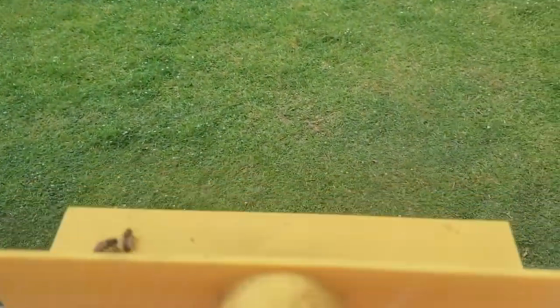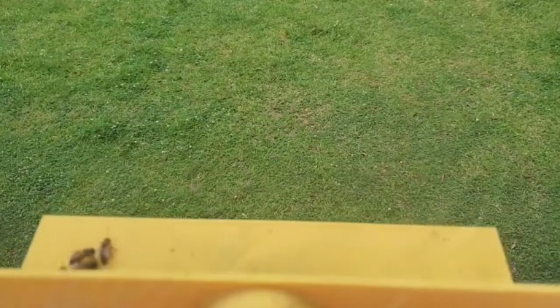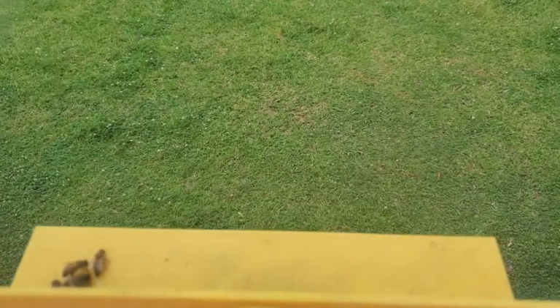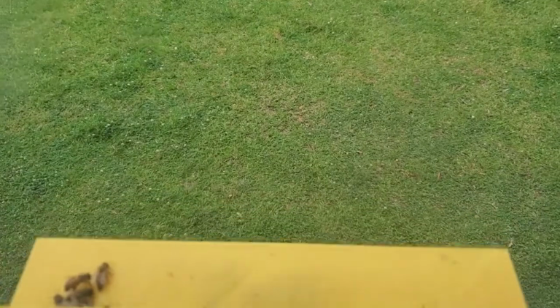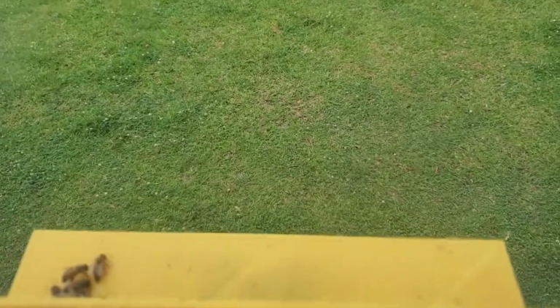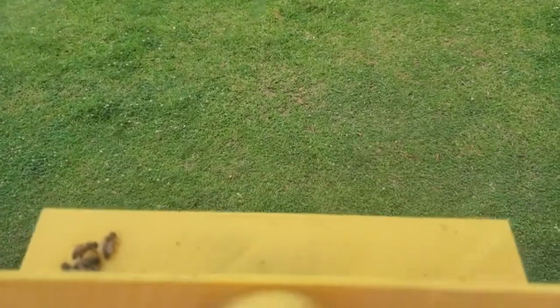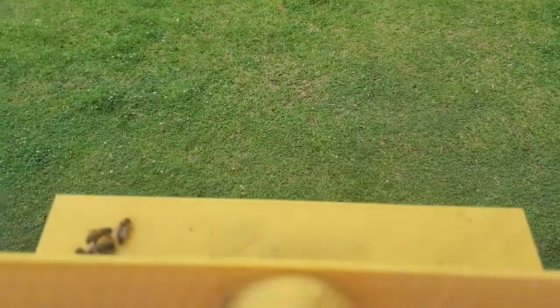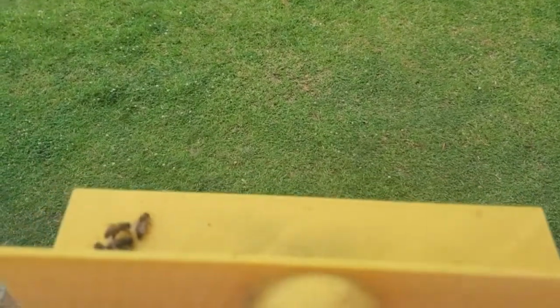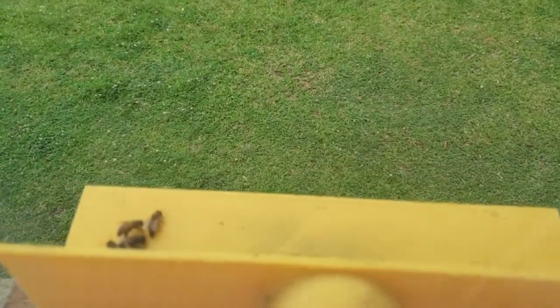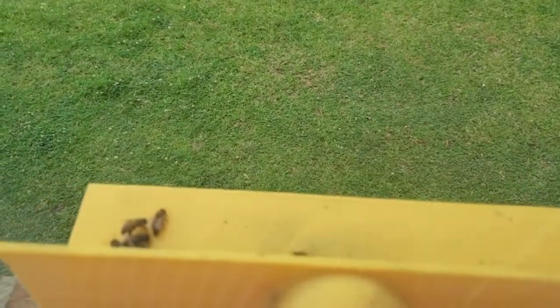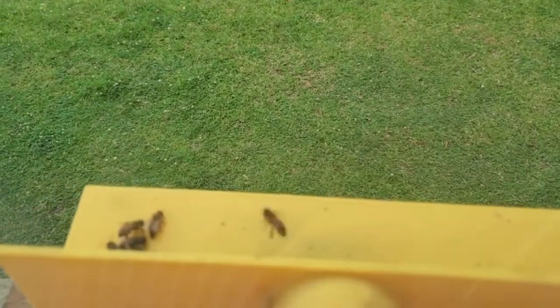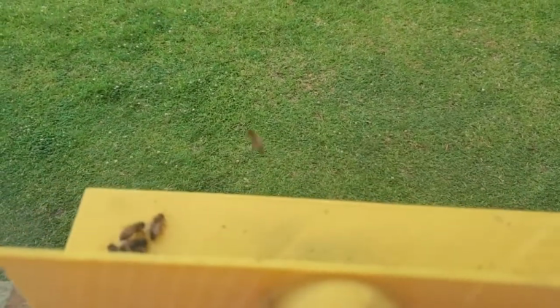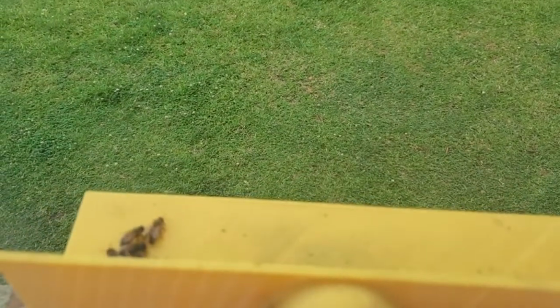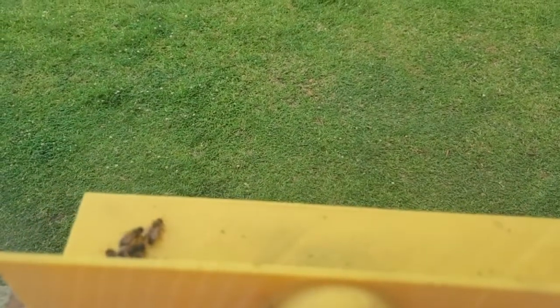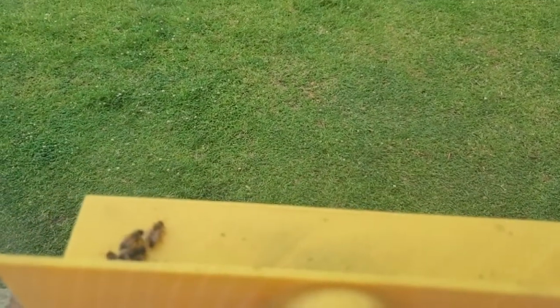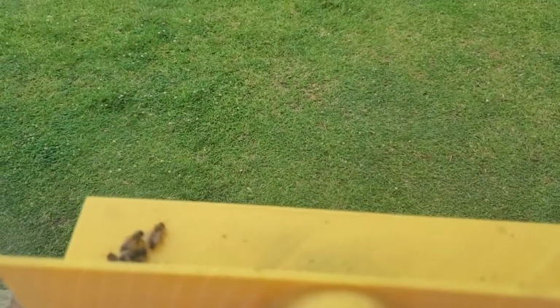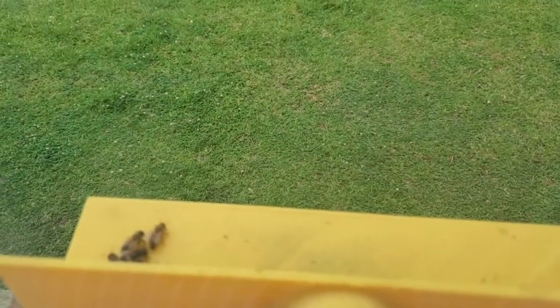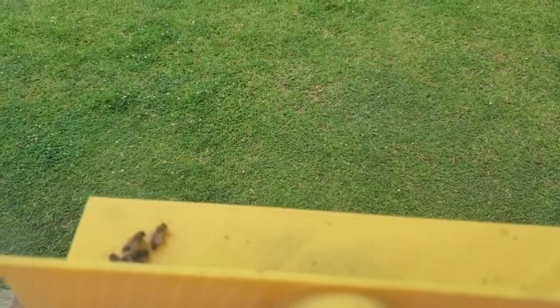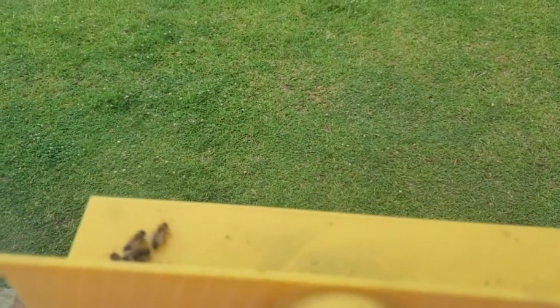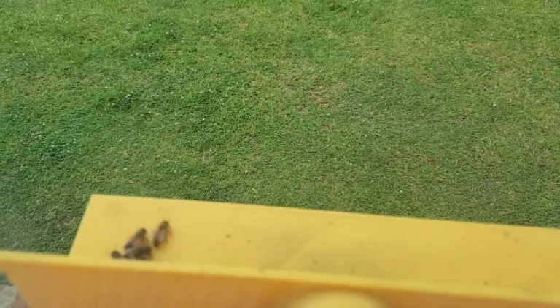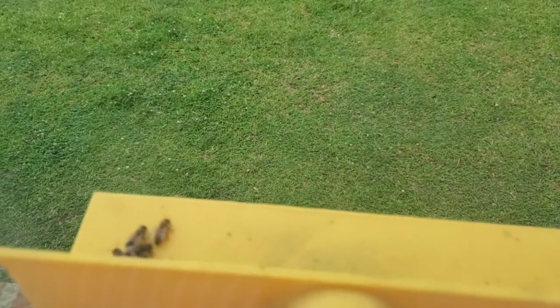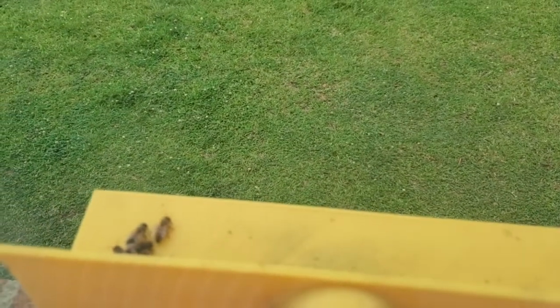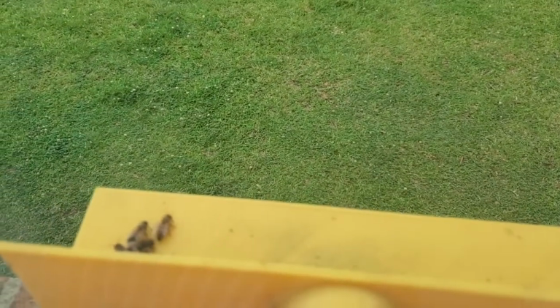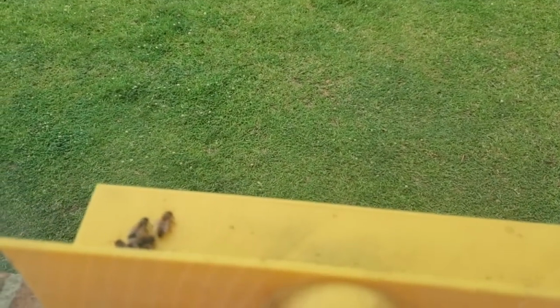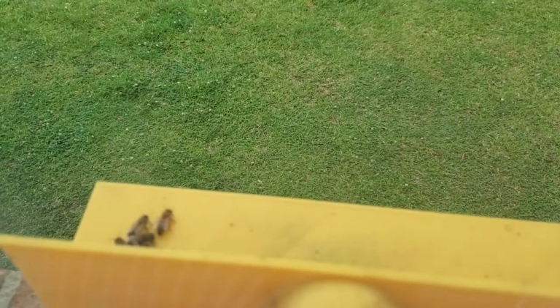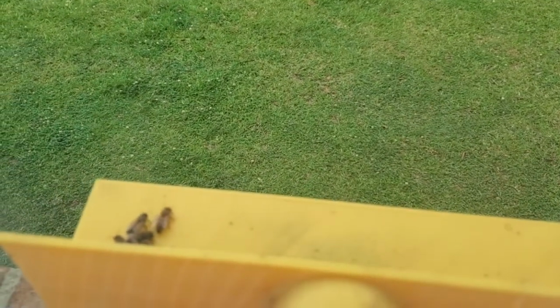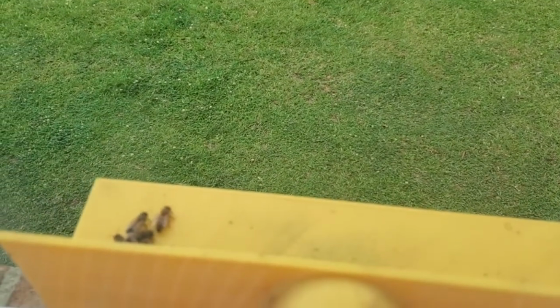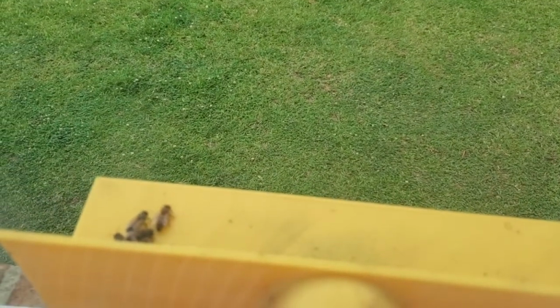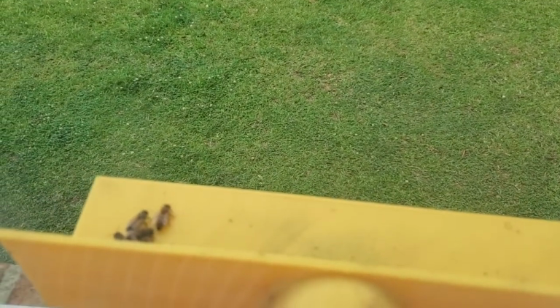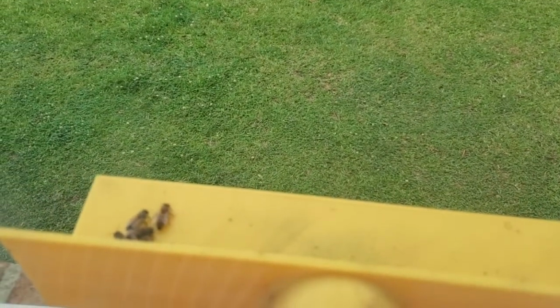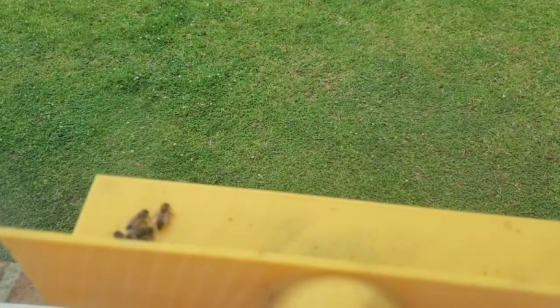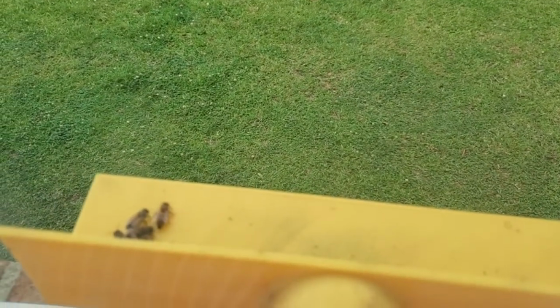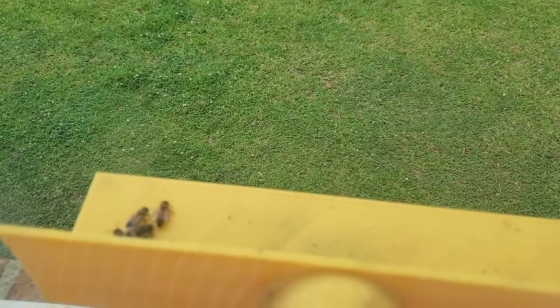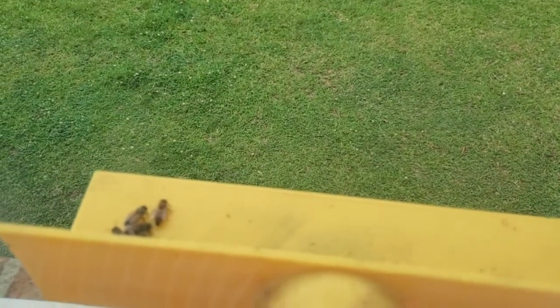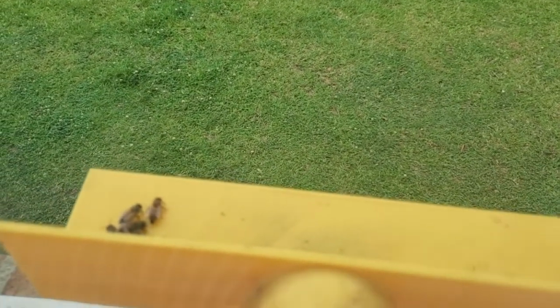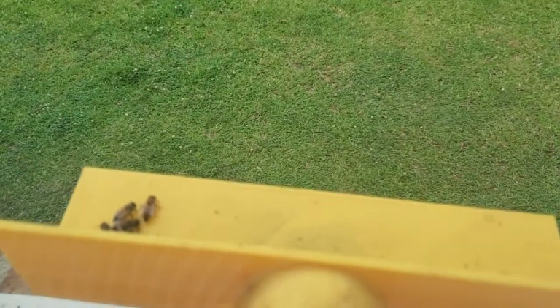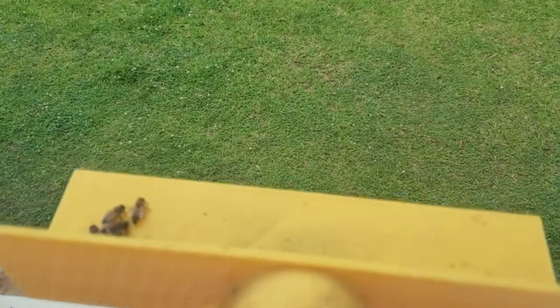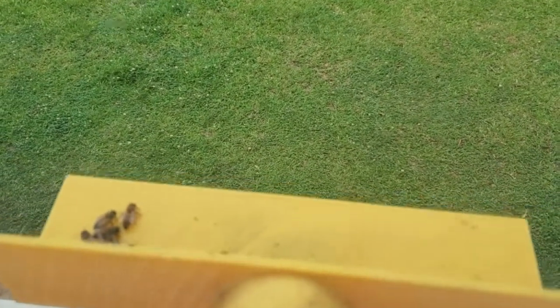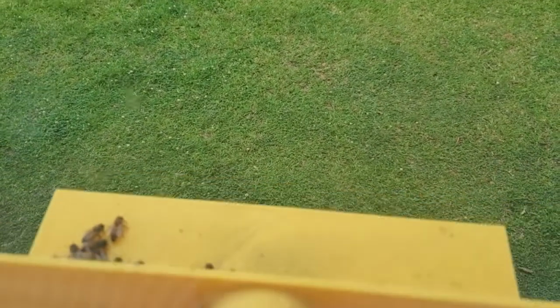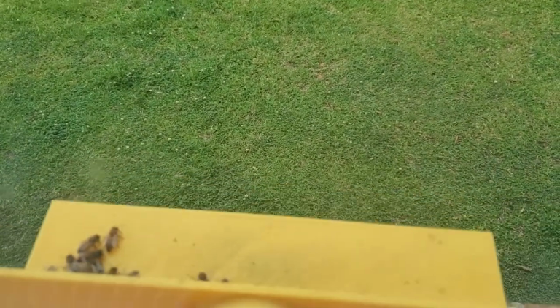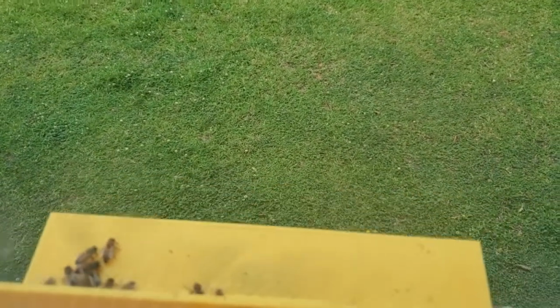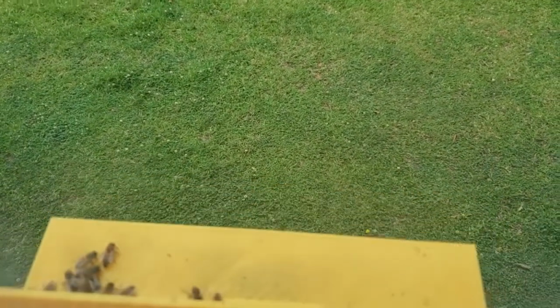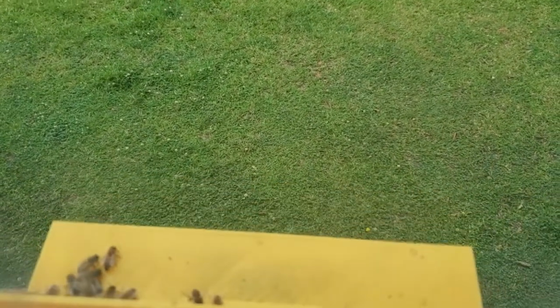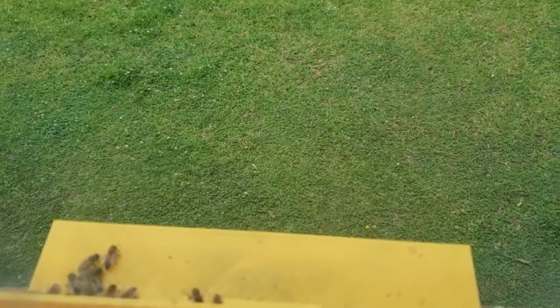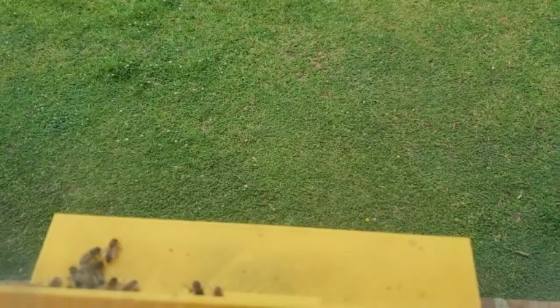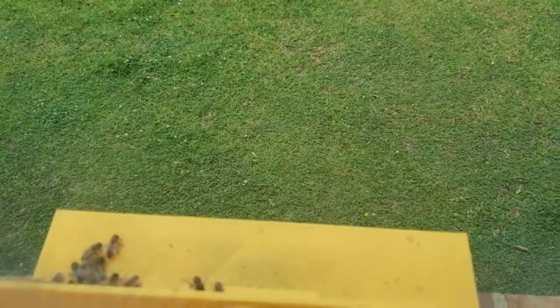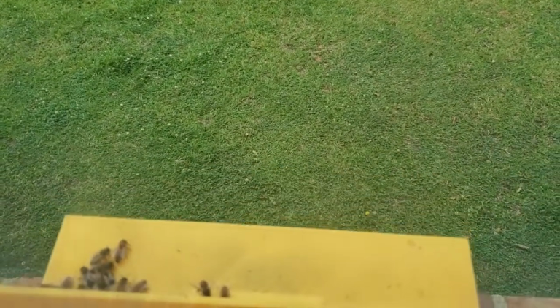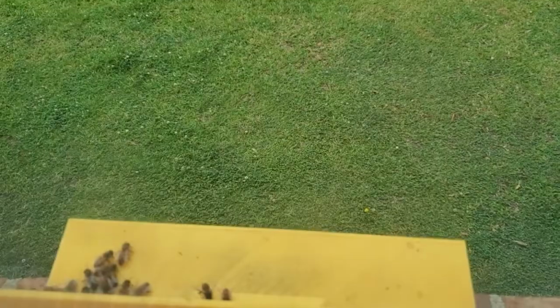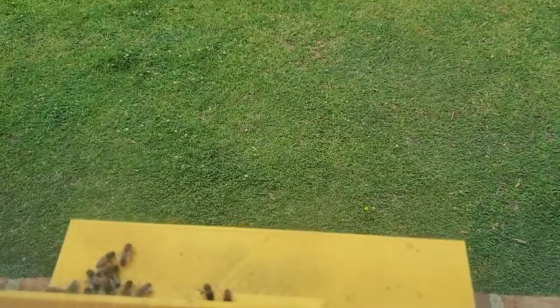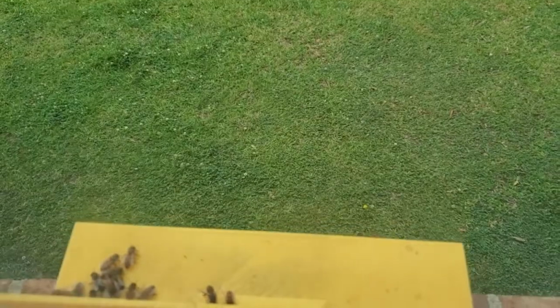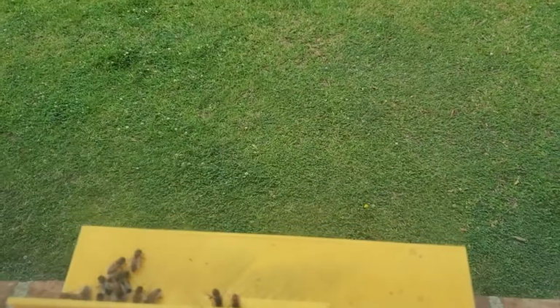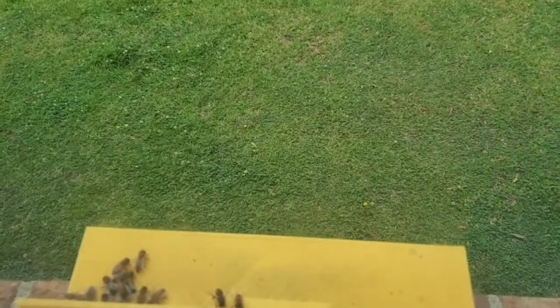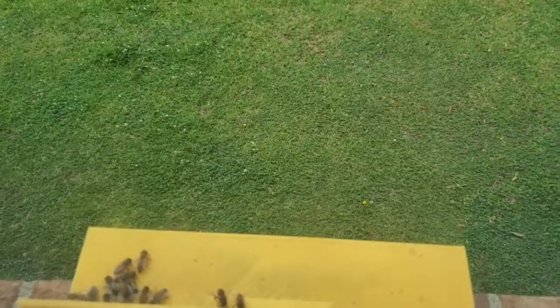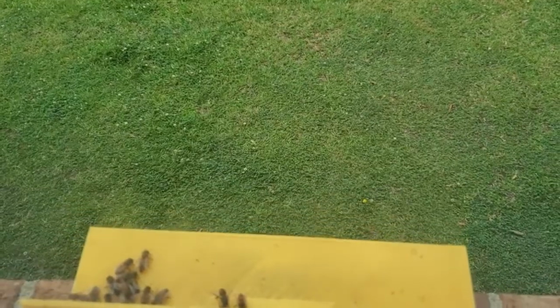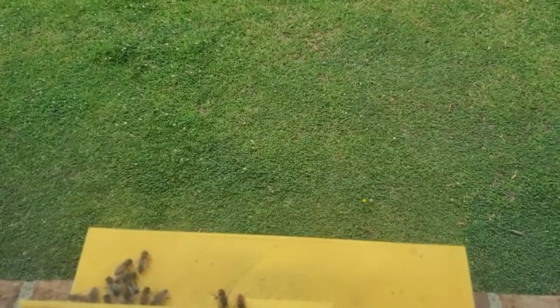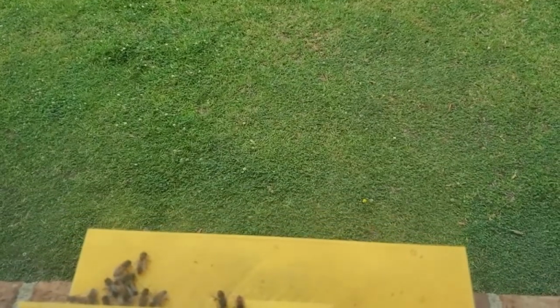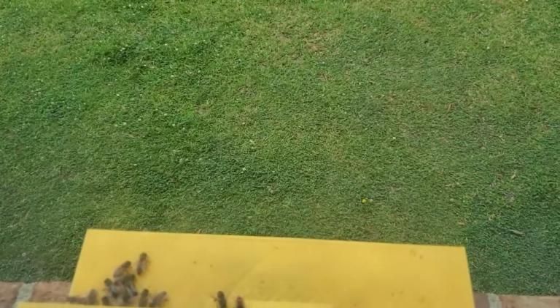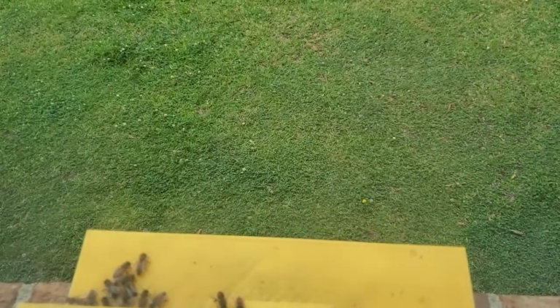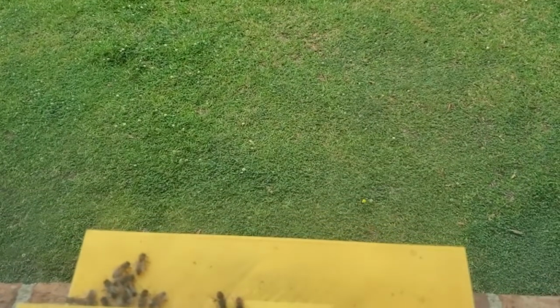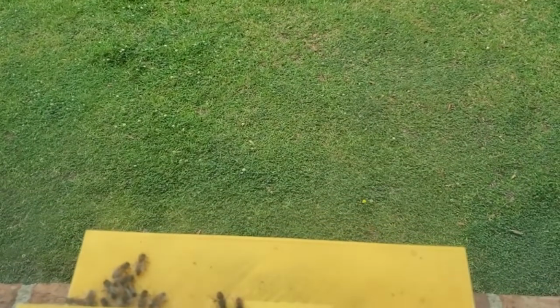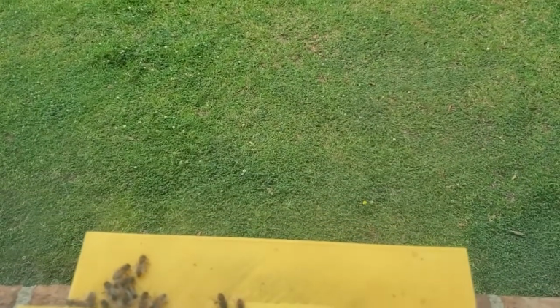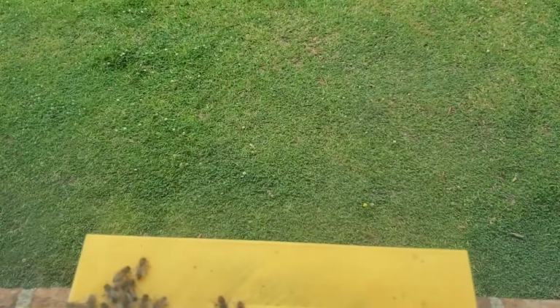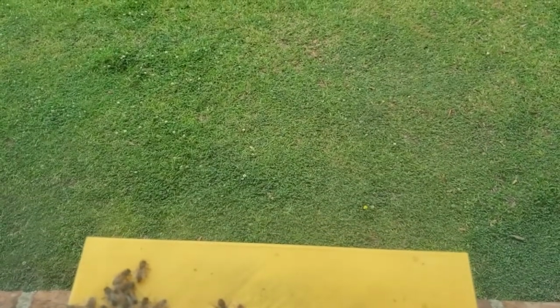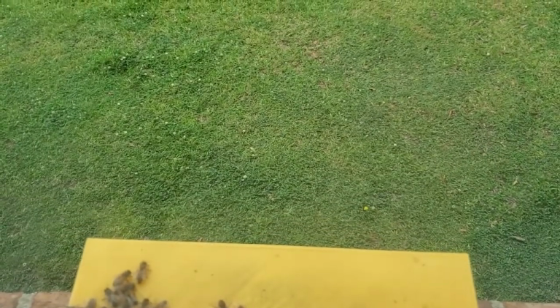And this is a shot outside. It's kind of wet and rainy today, so they're not being very active outside.